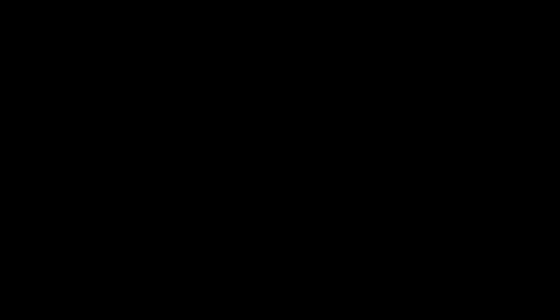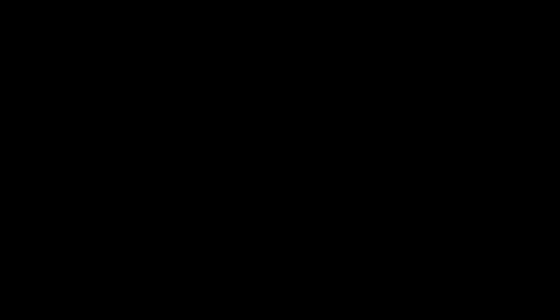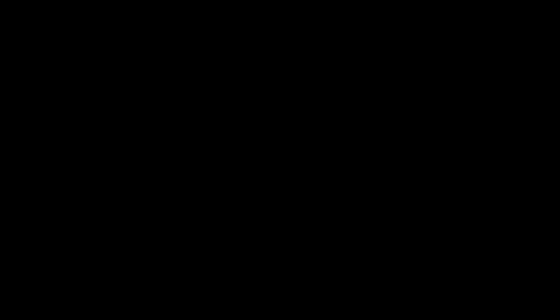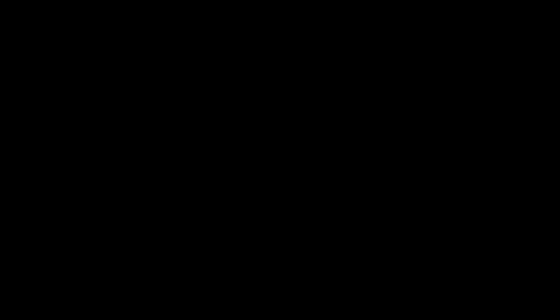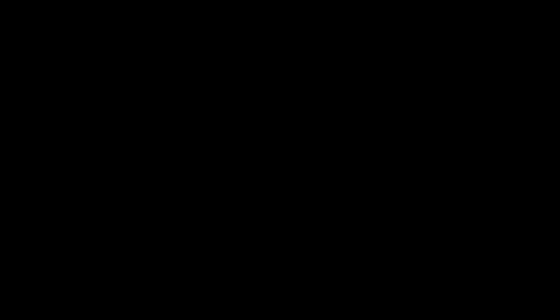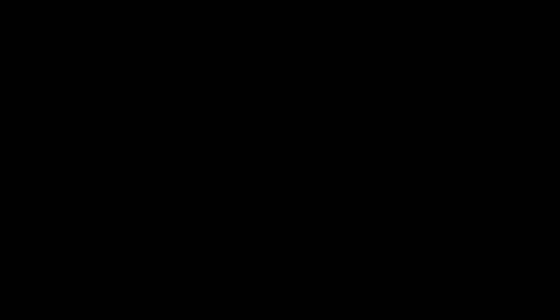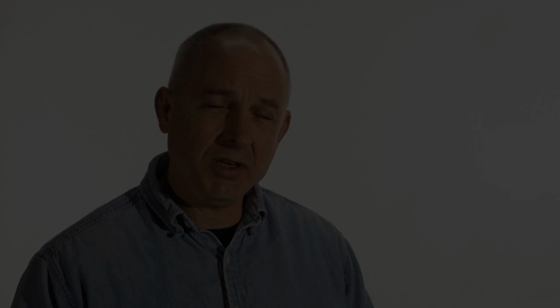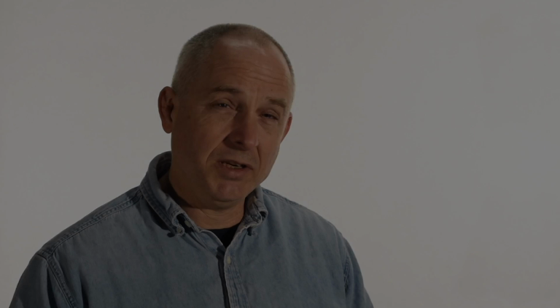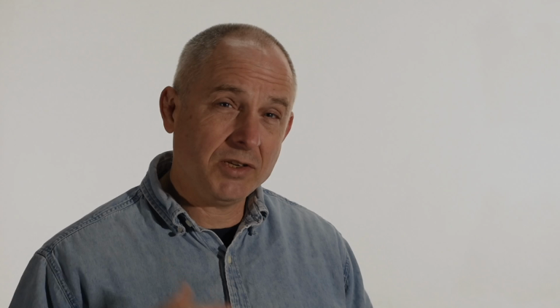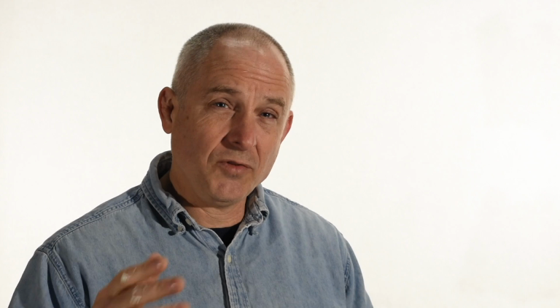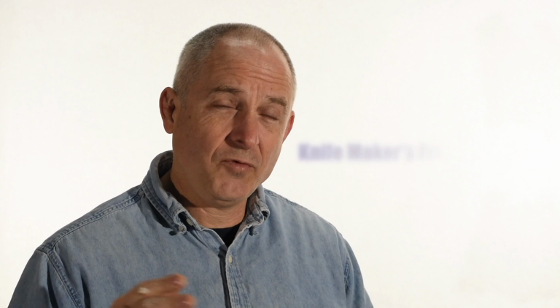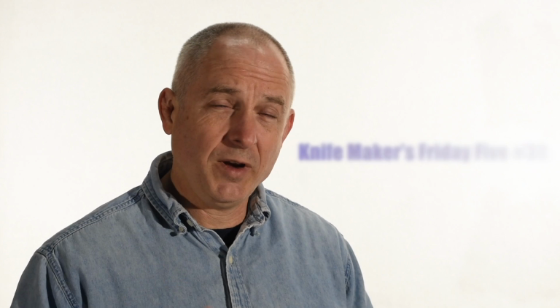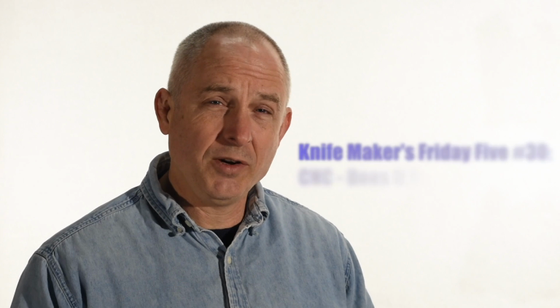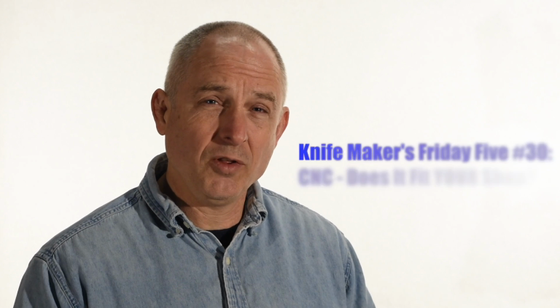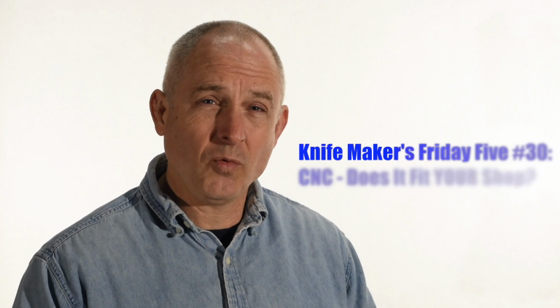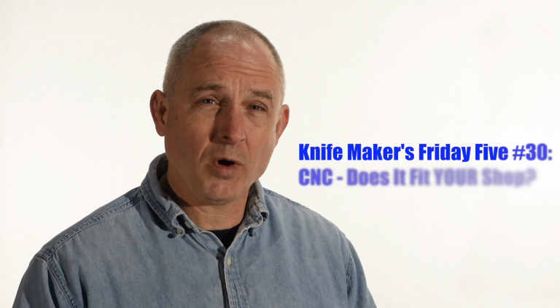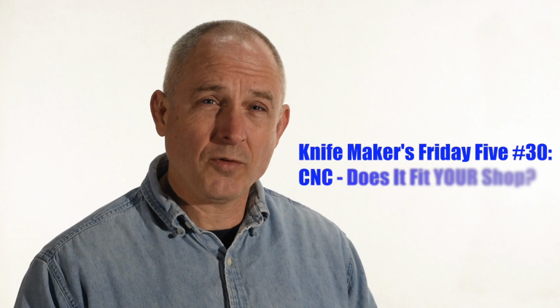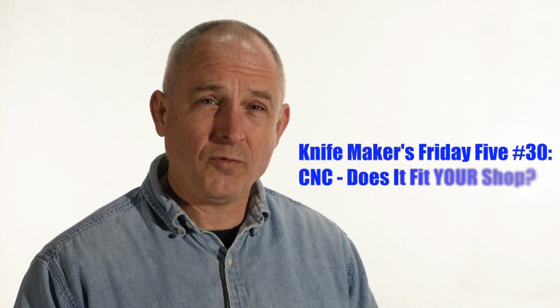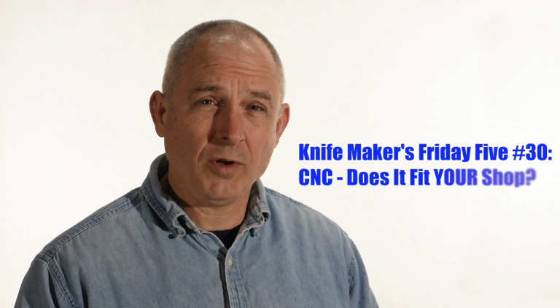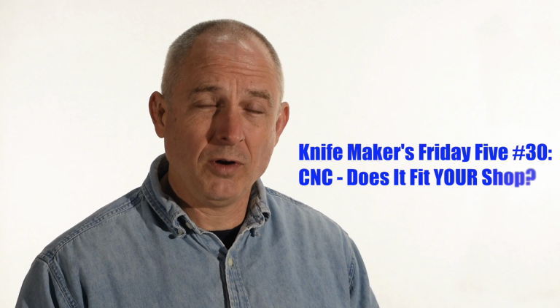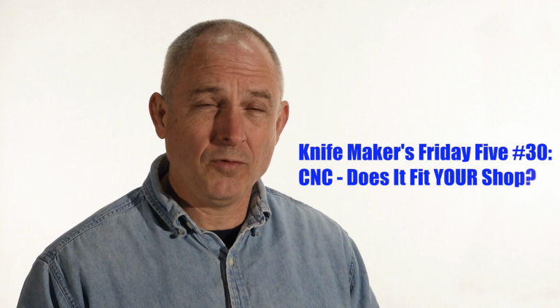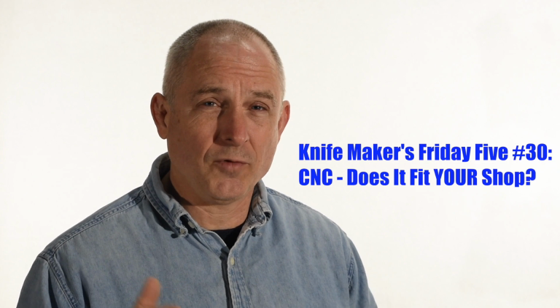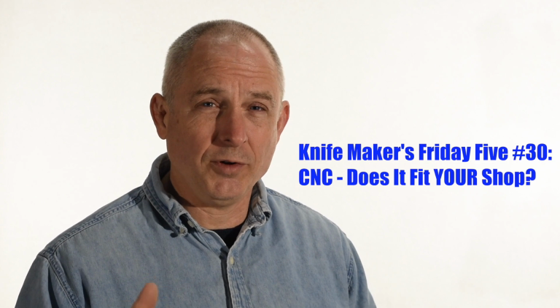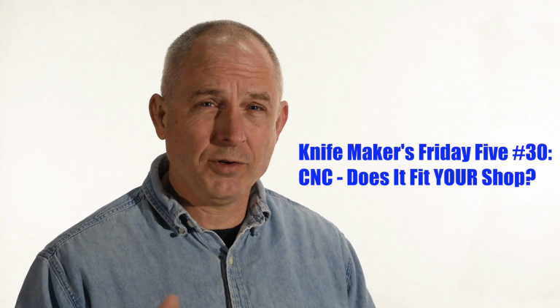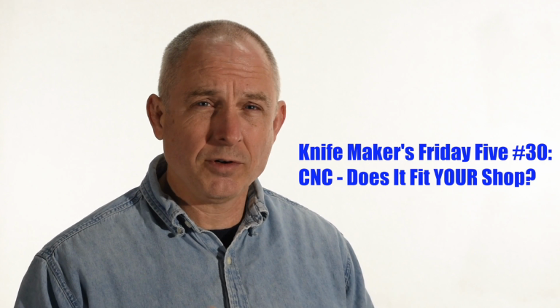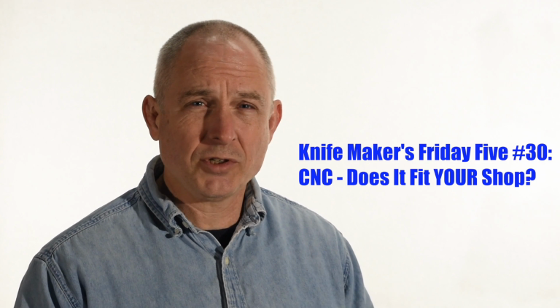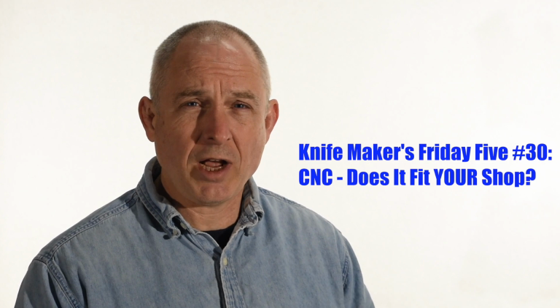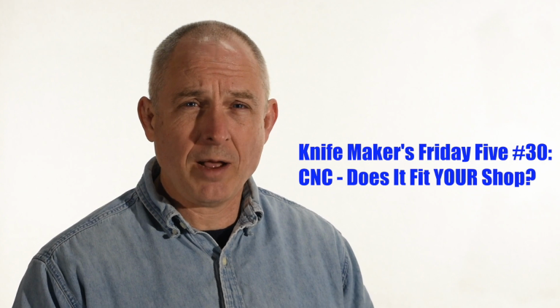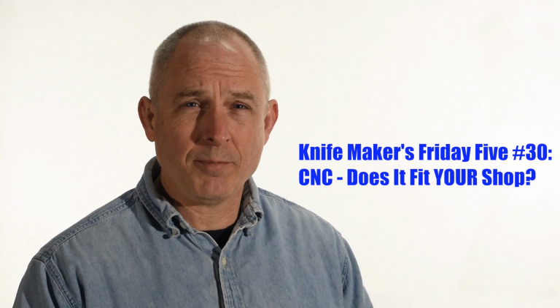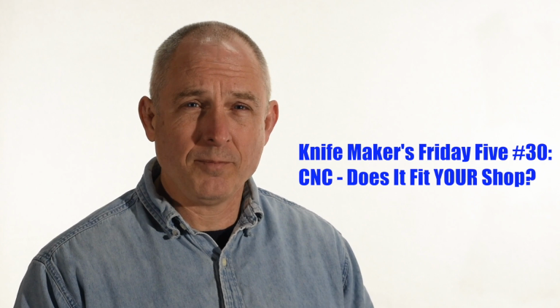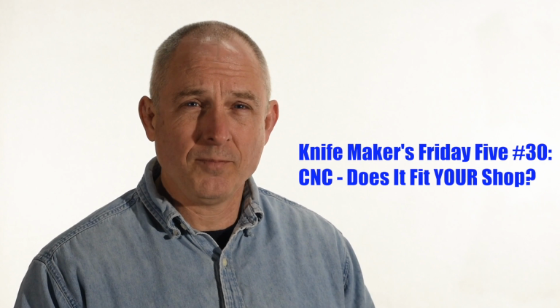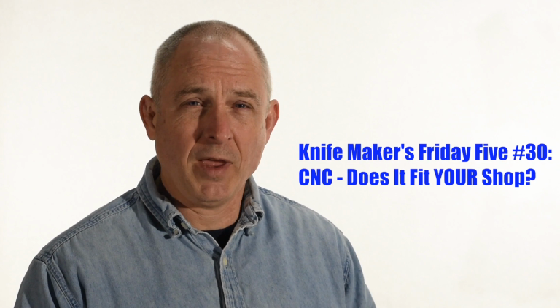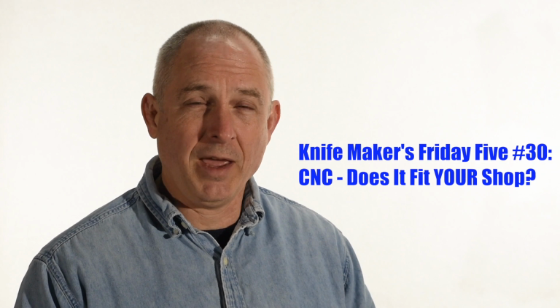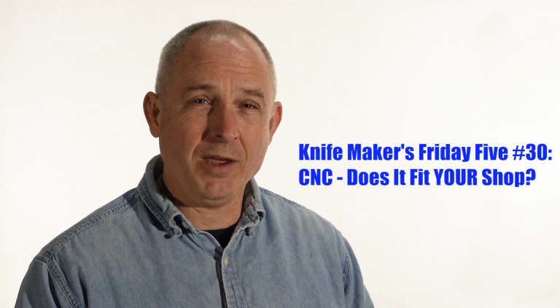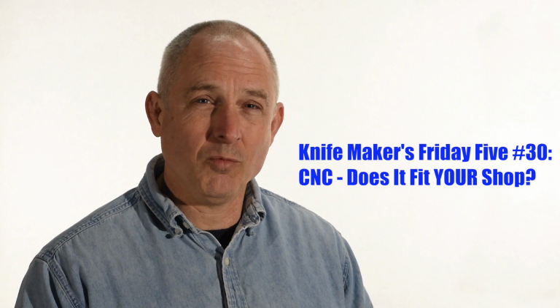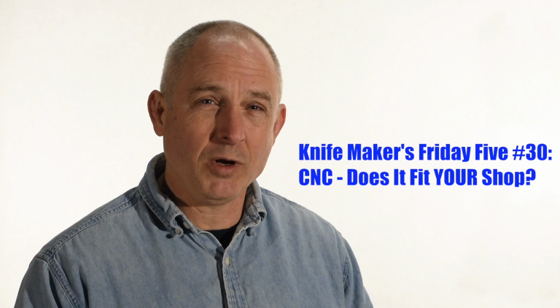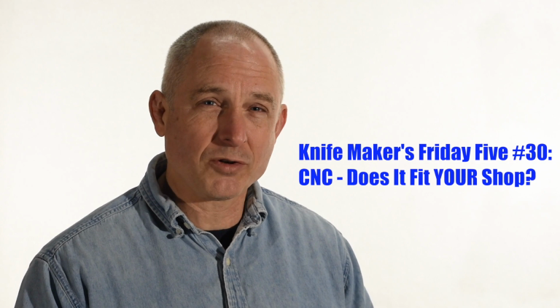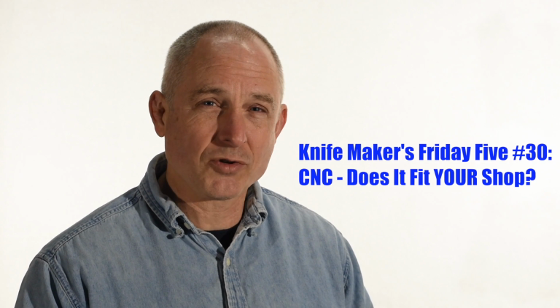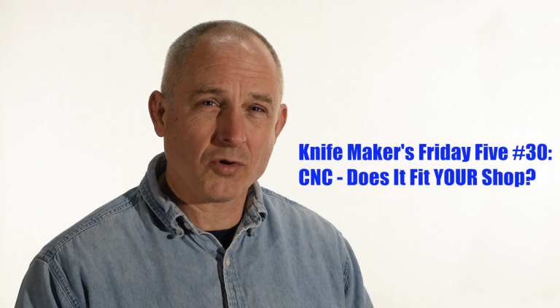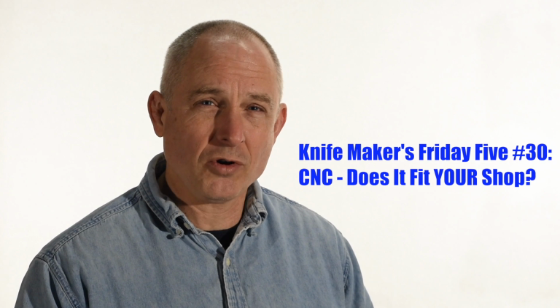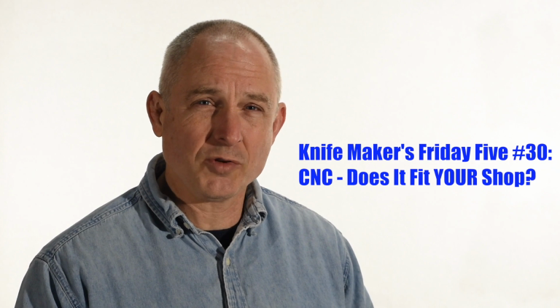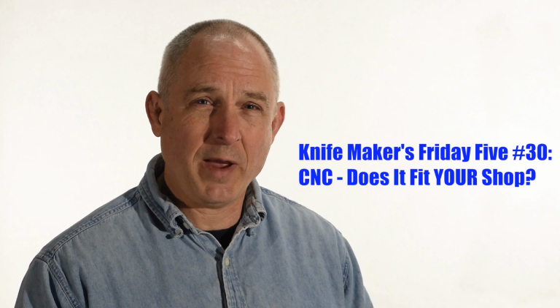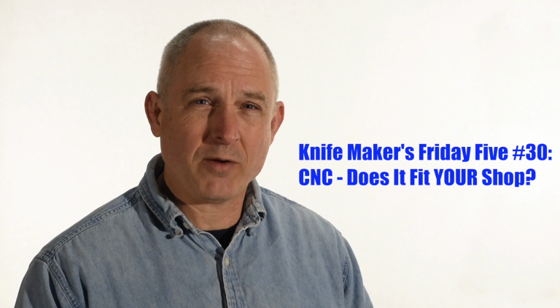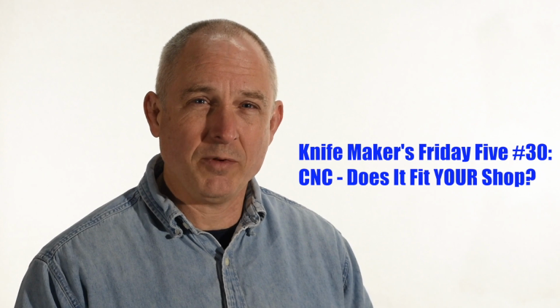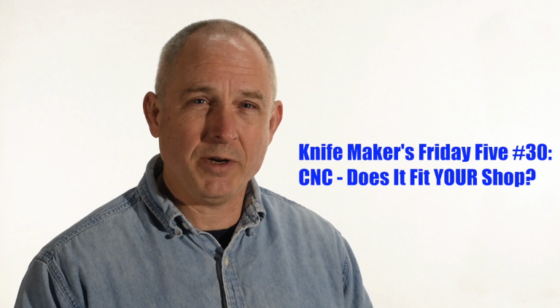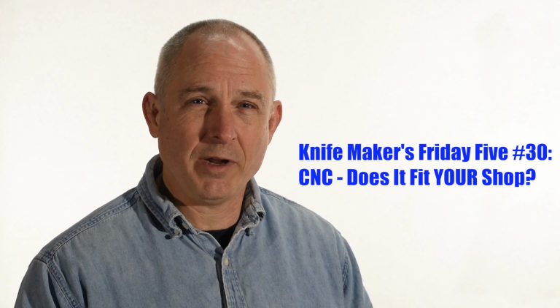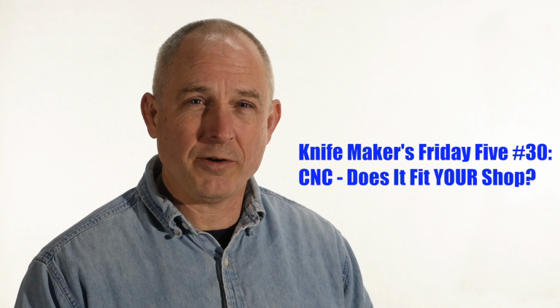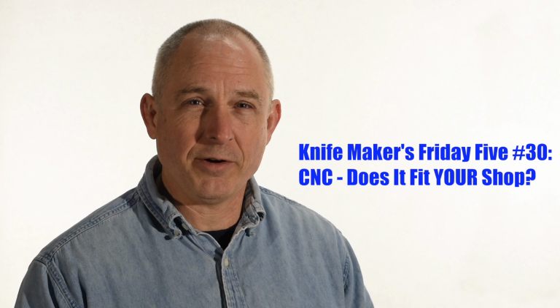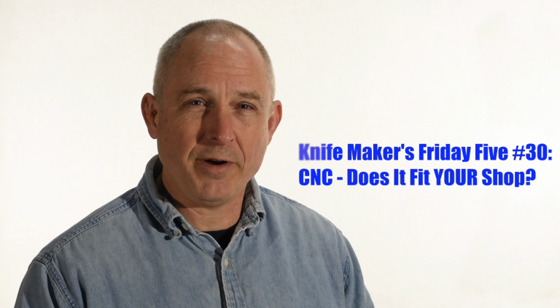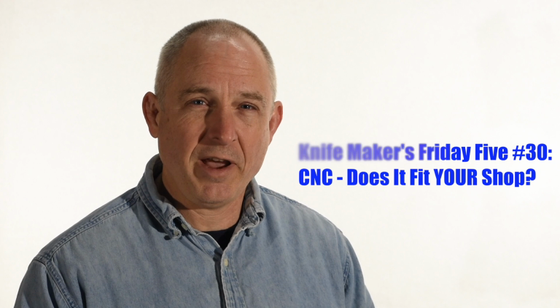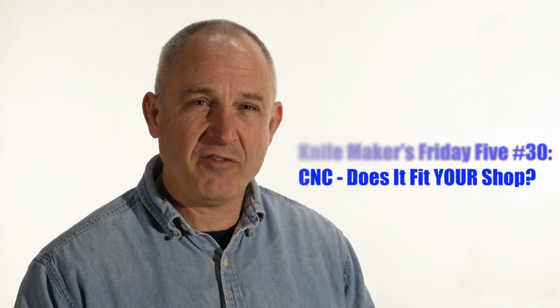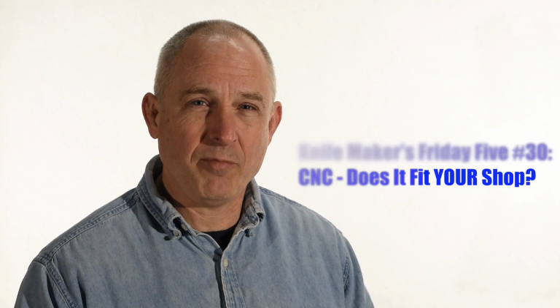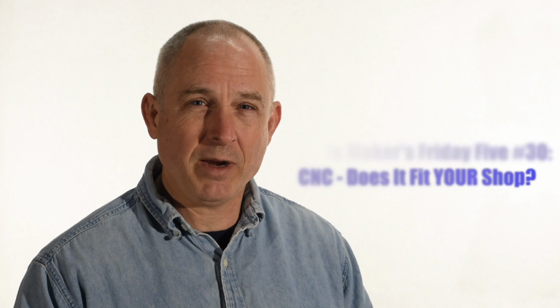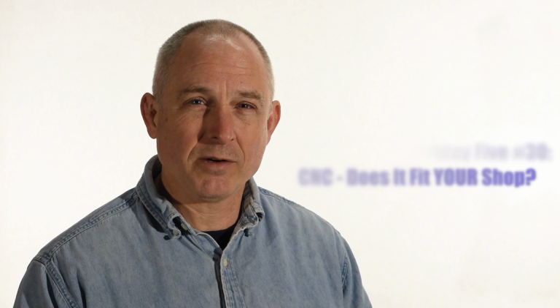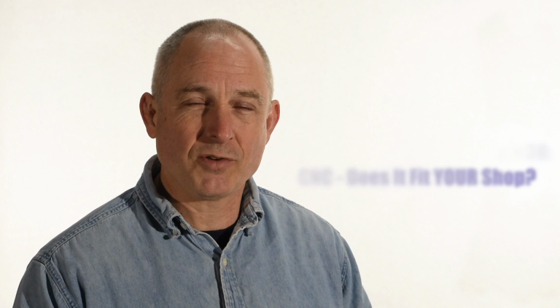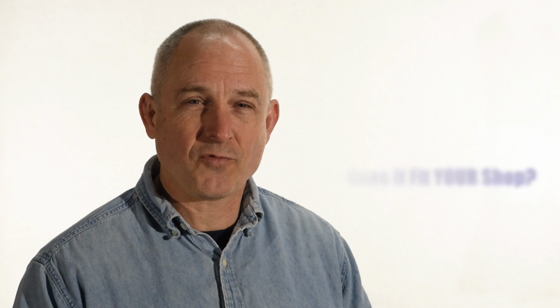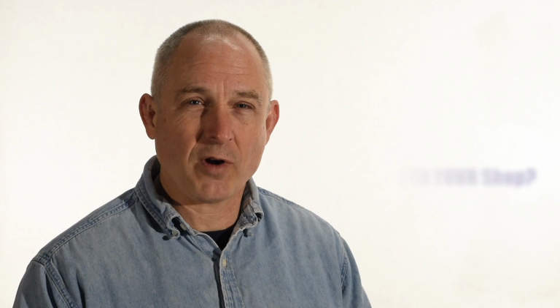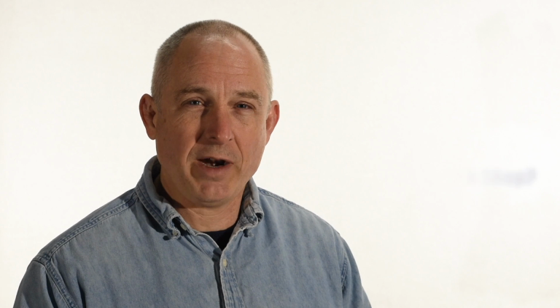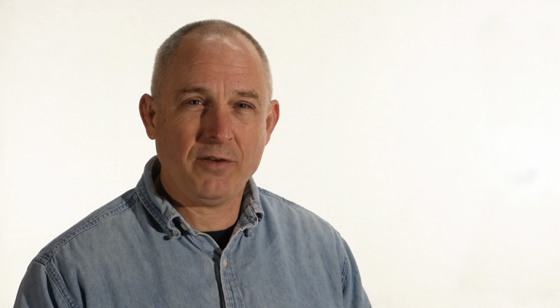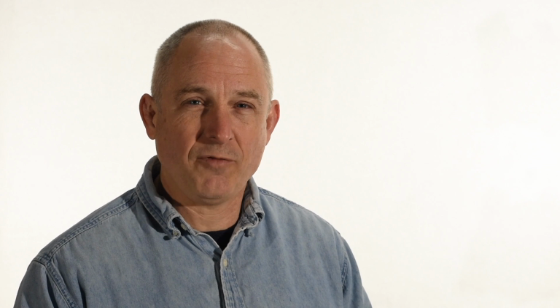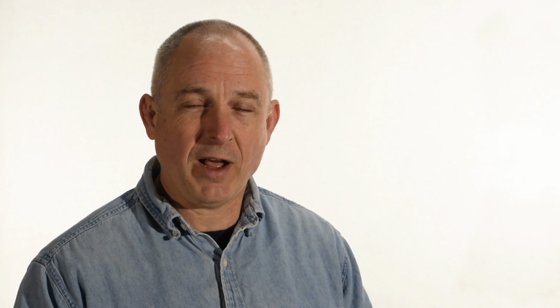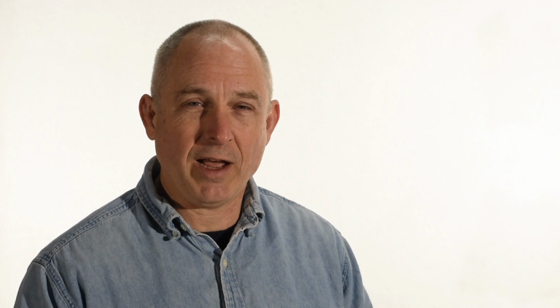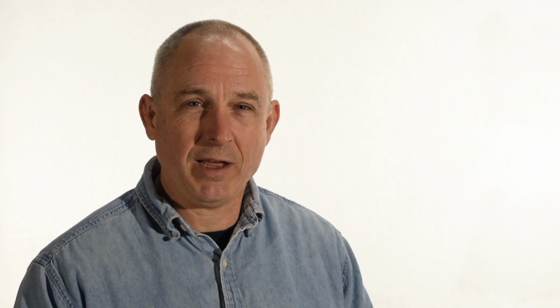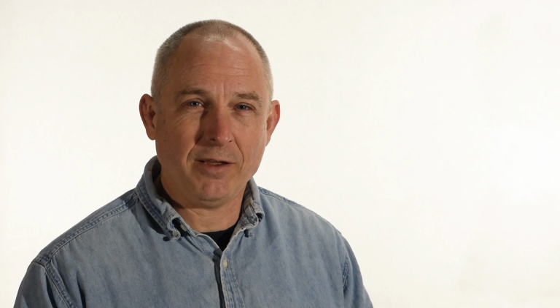CNC — does it fit into the workflow for your shop? Walter Sorrell's back with another Knife Makers Friday Five.